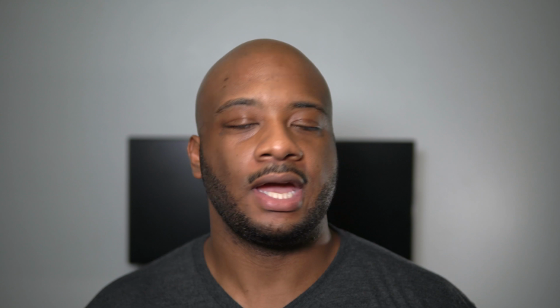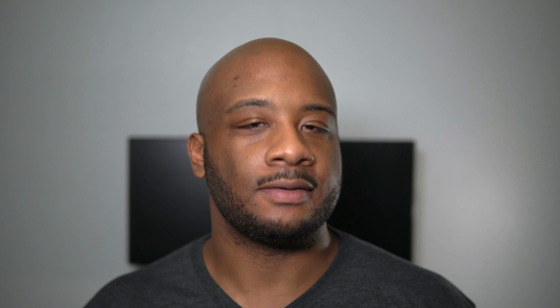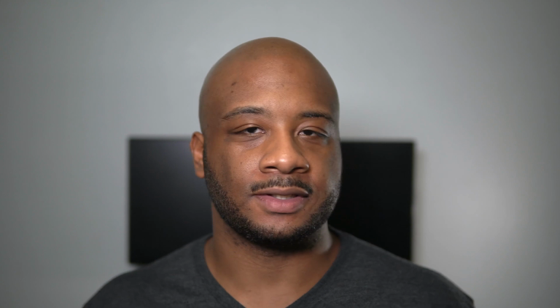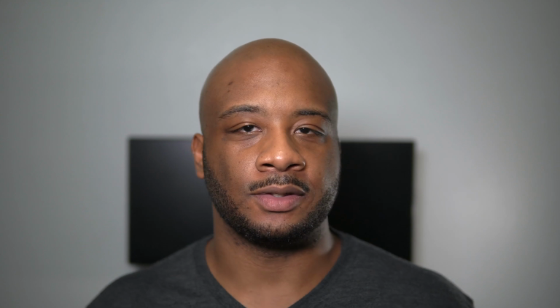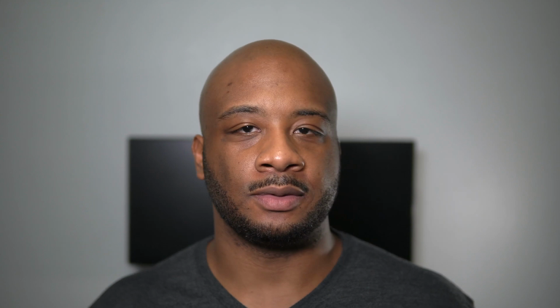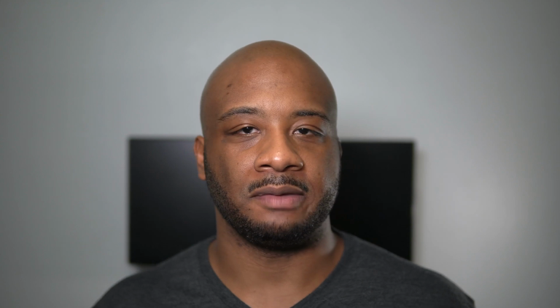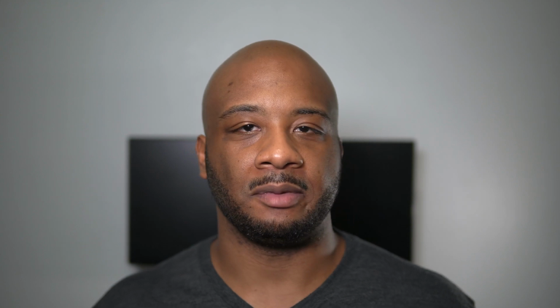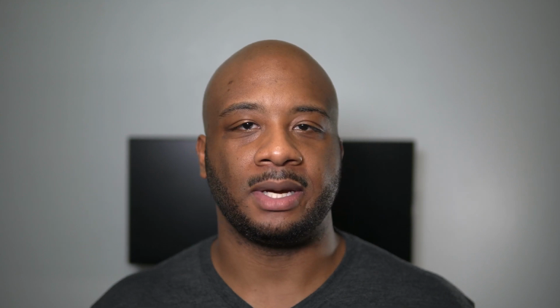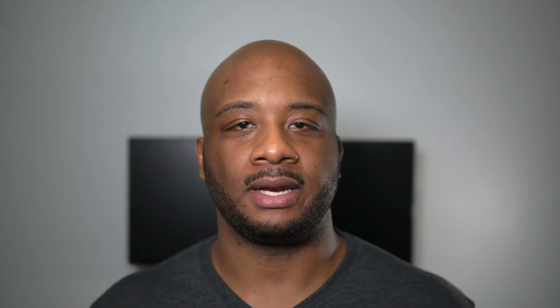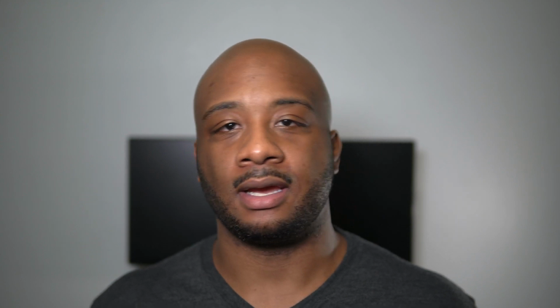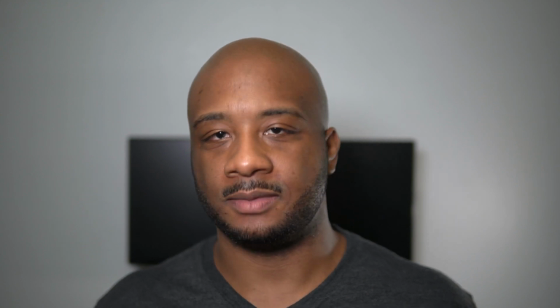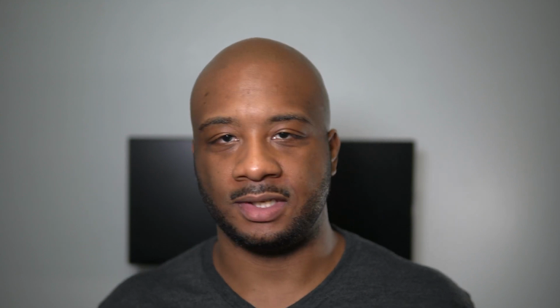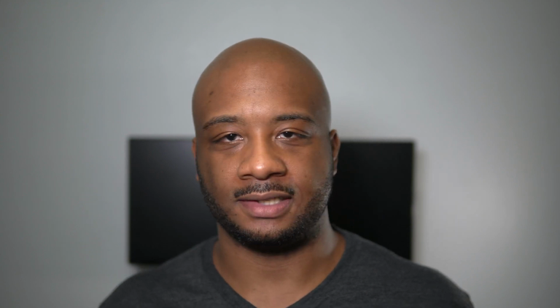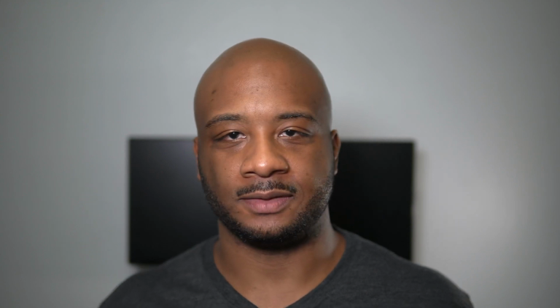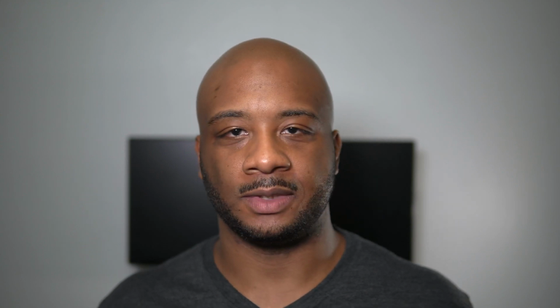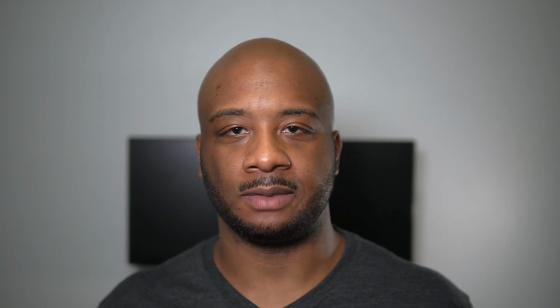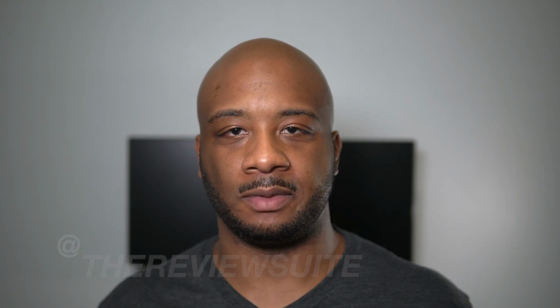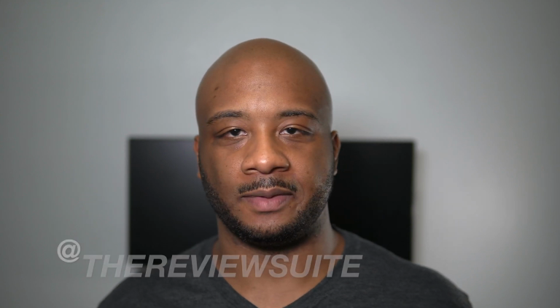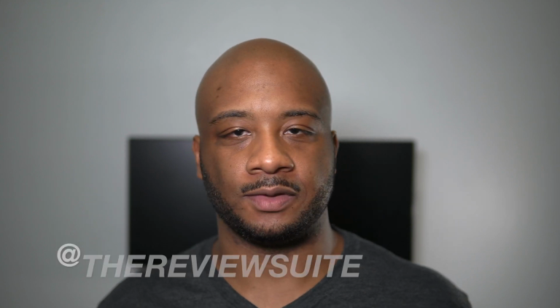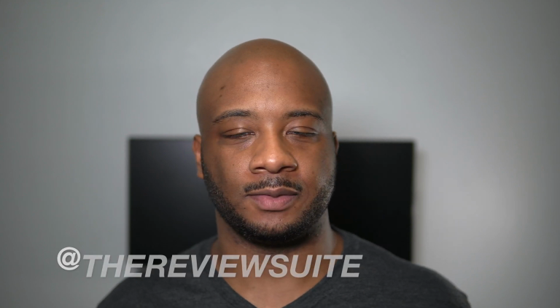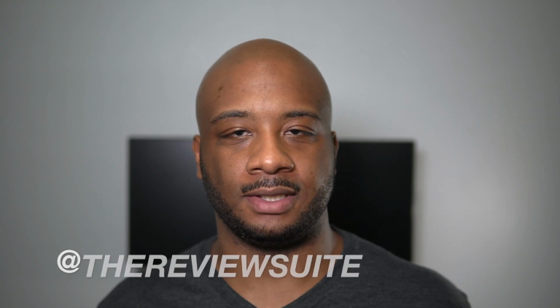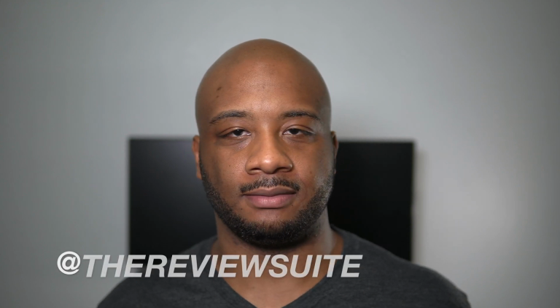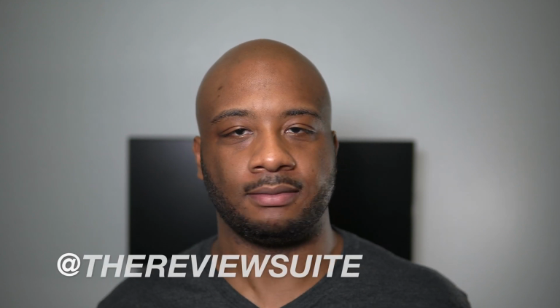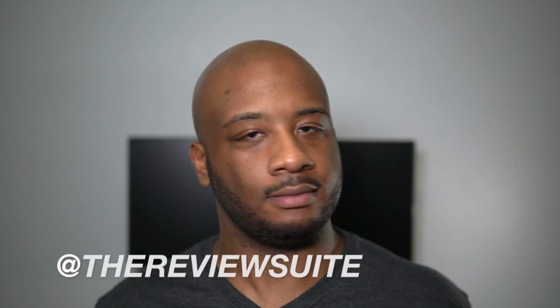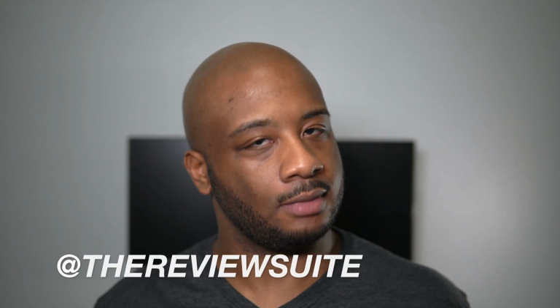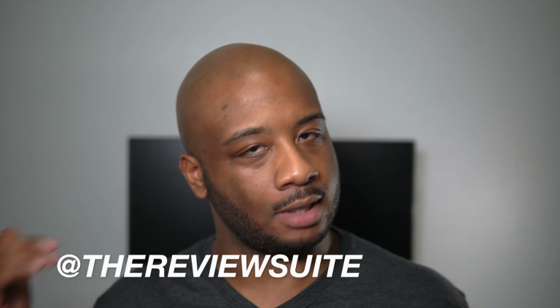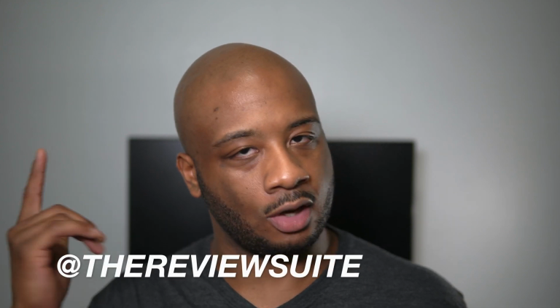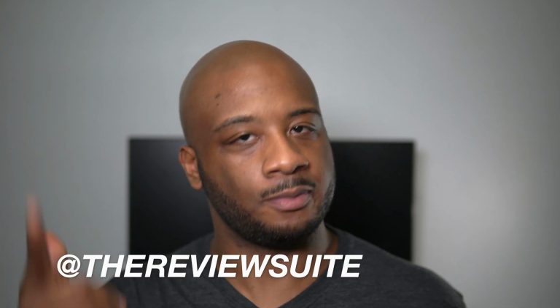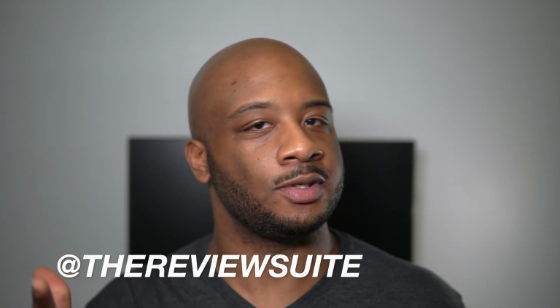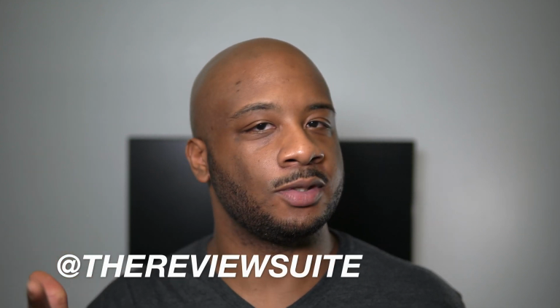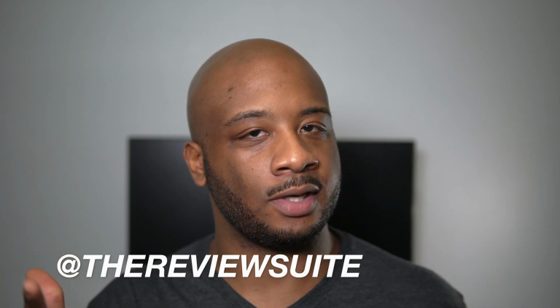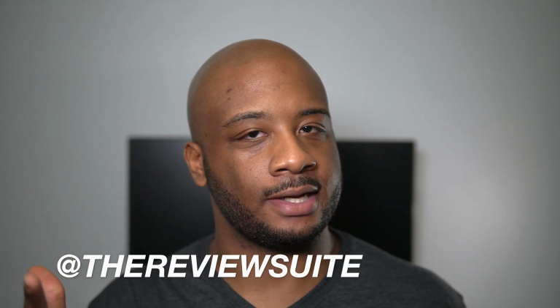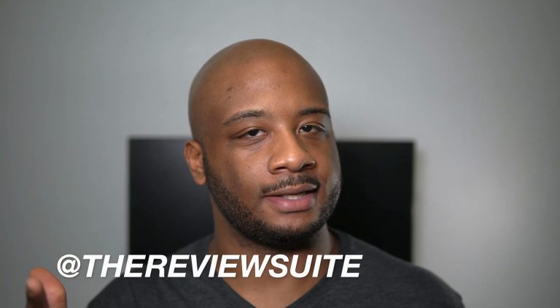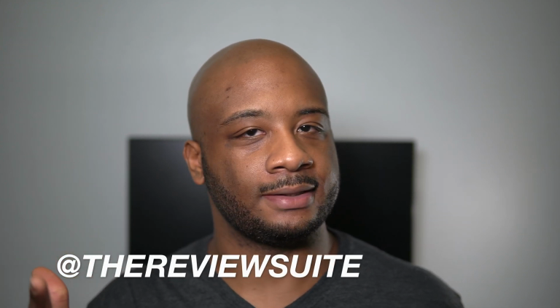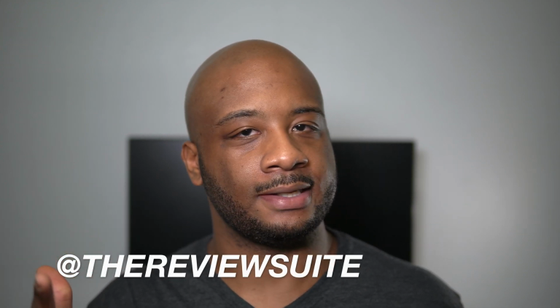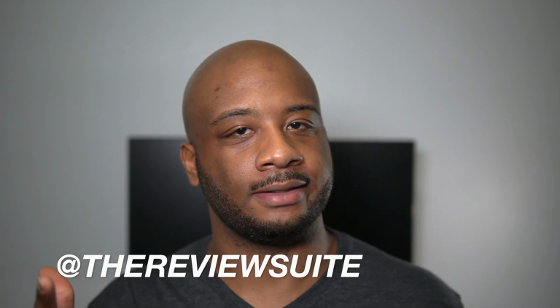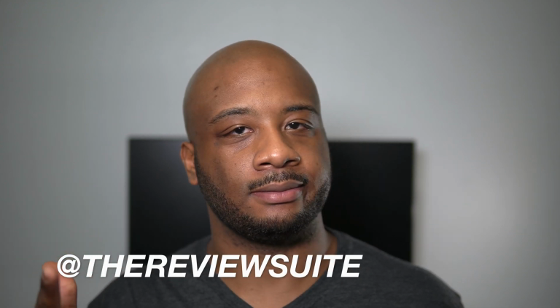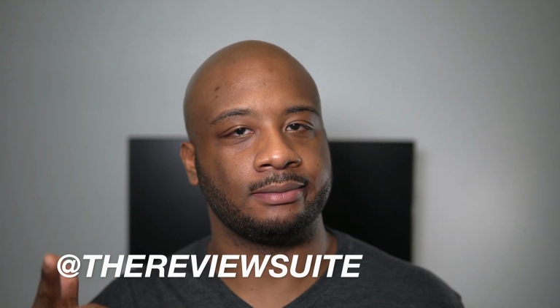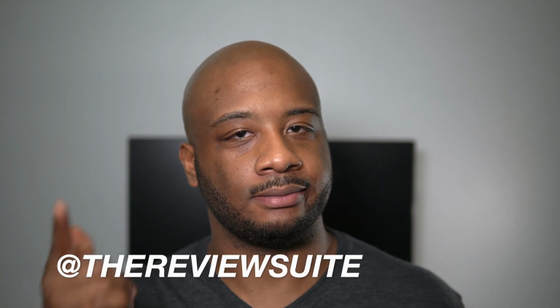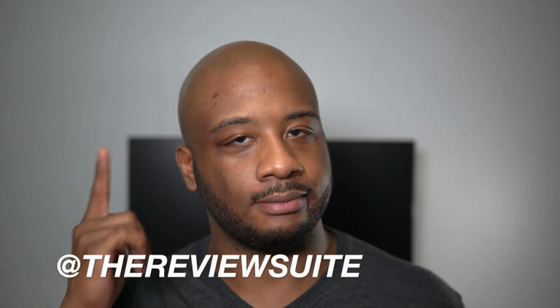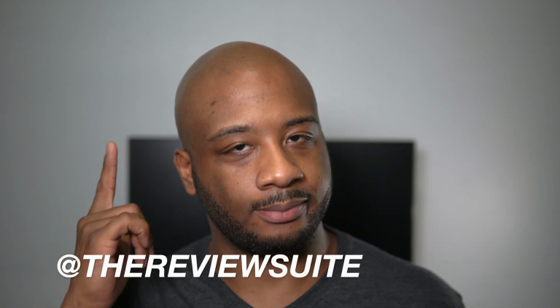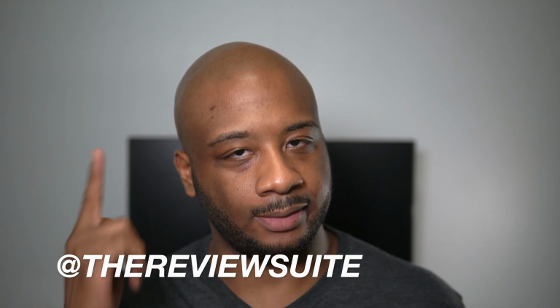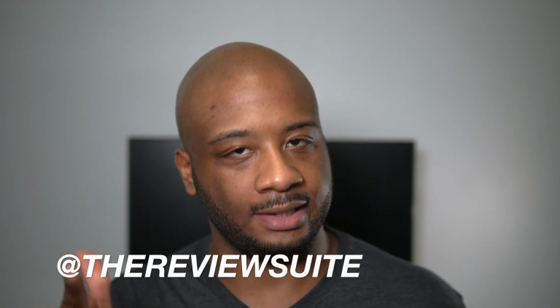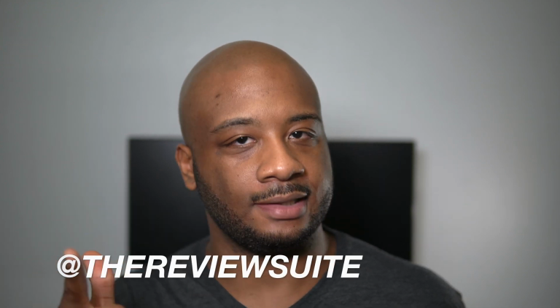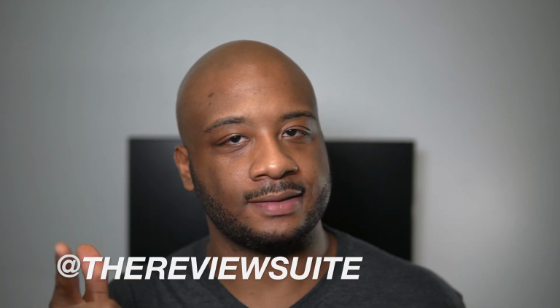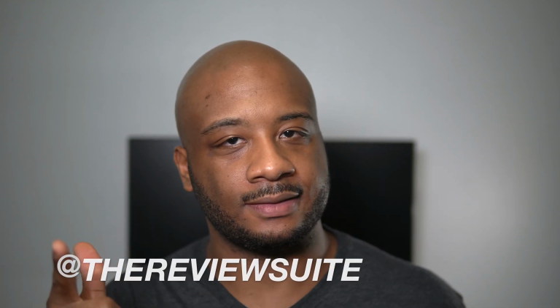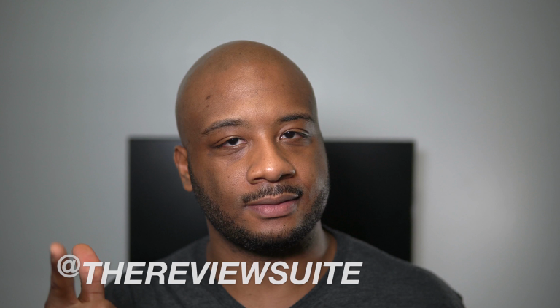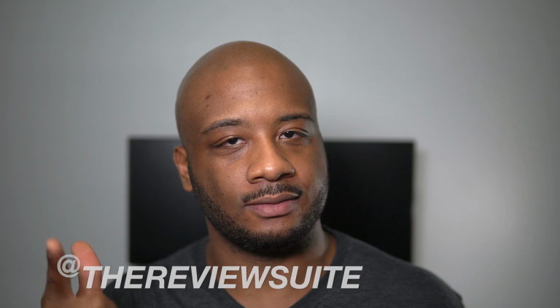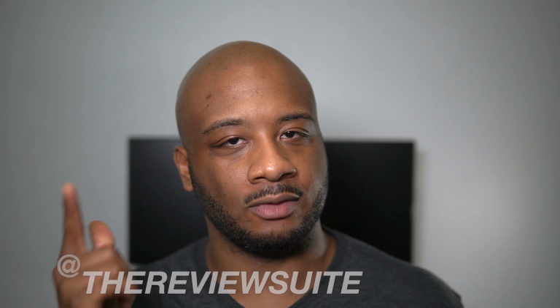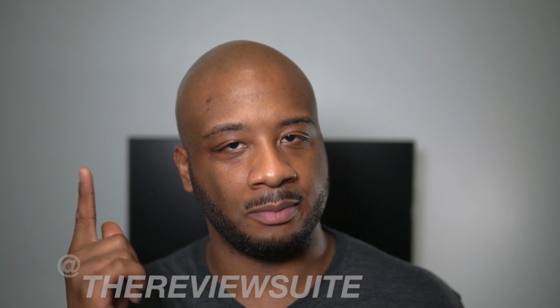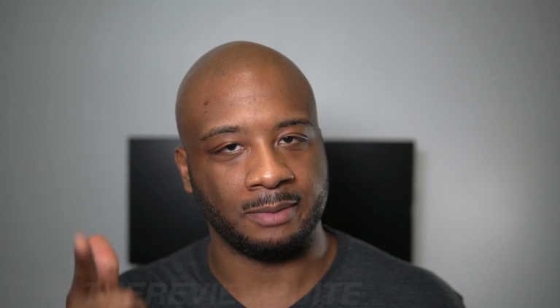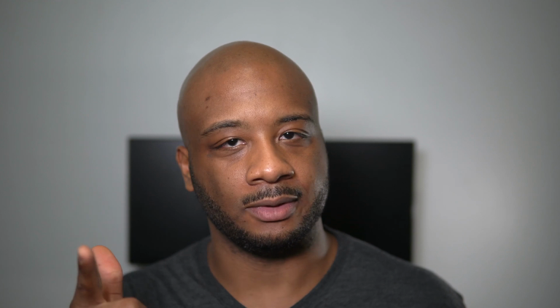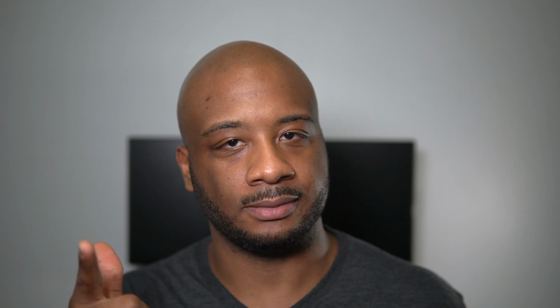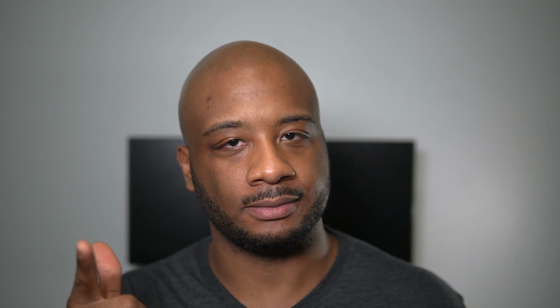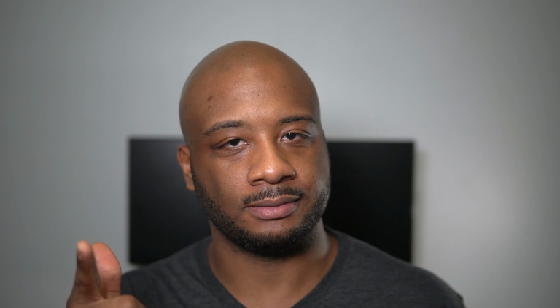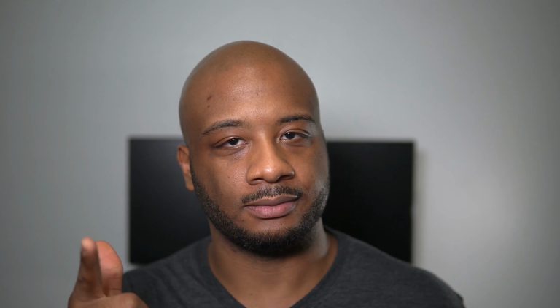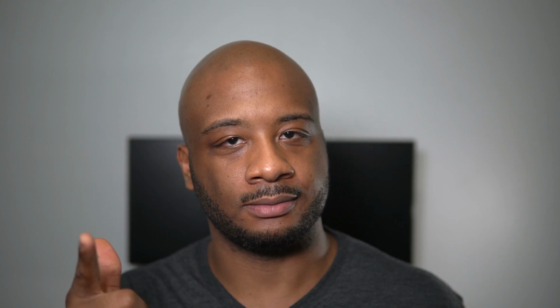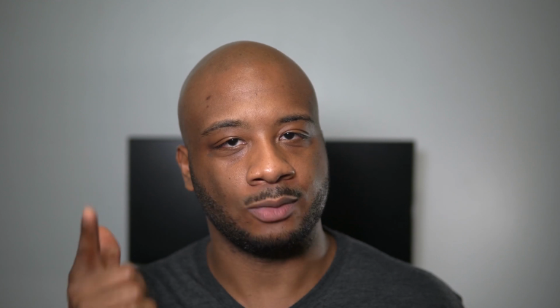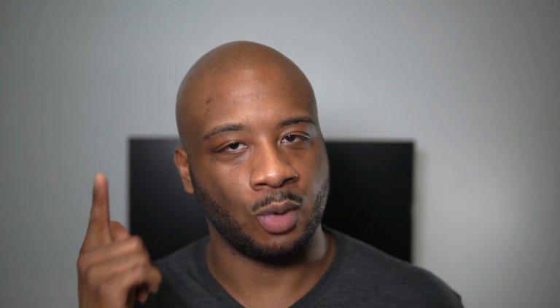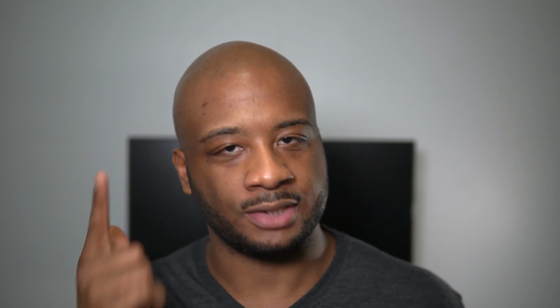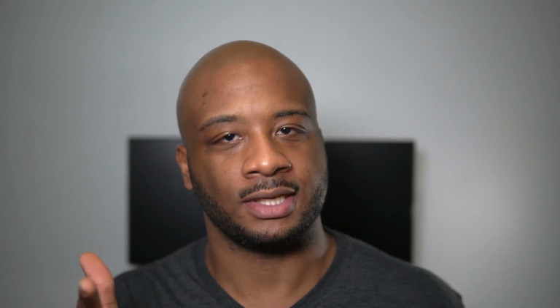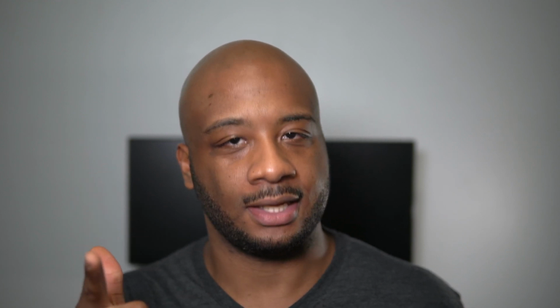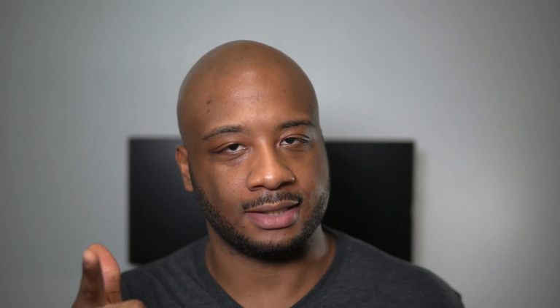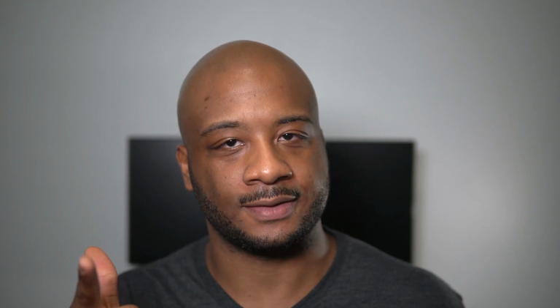How's it going, everybody? I'm Jason with the Review Suite. I hope you're doing all right out there. Please remember, wash your hands.